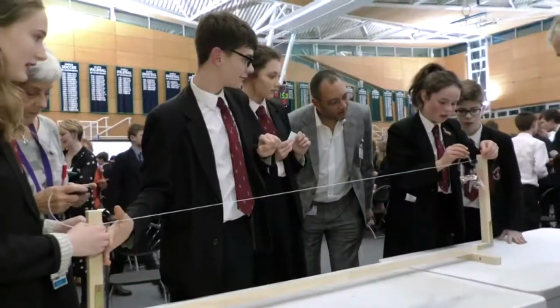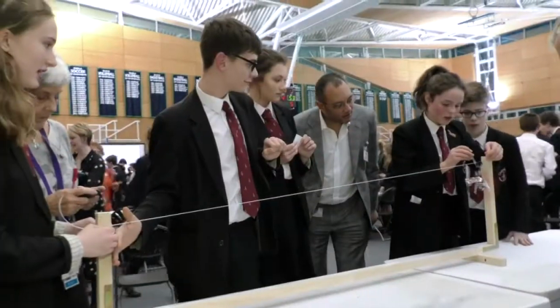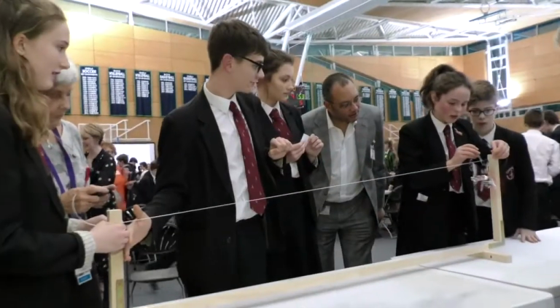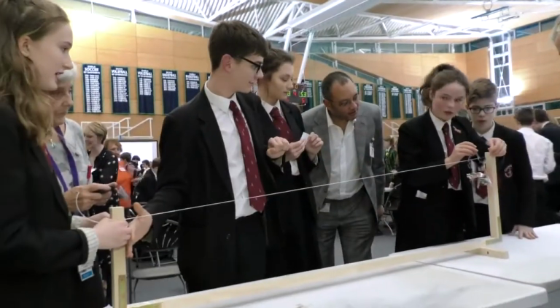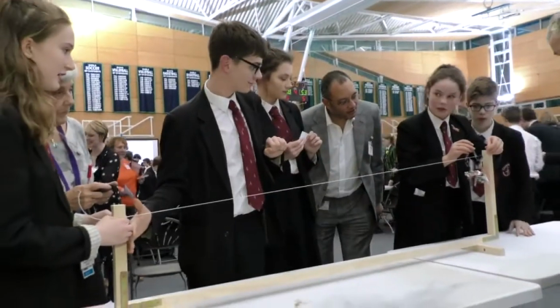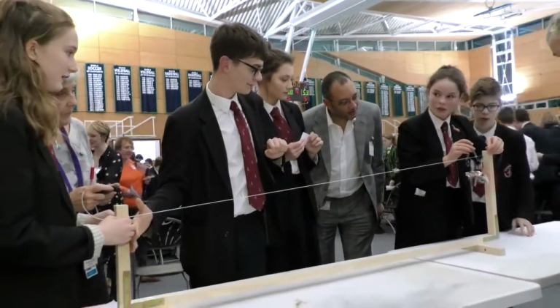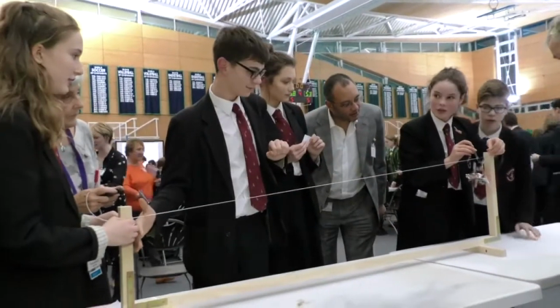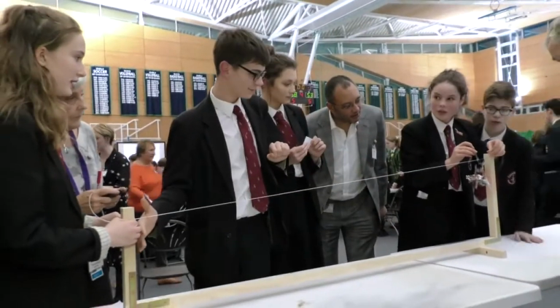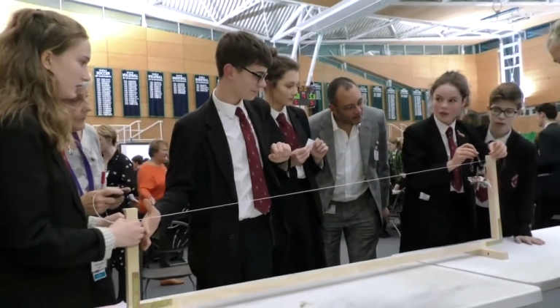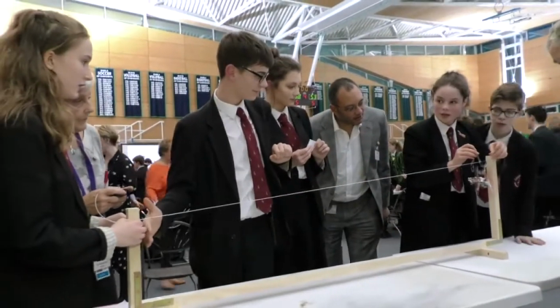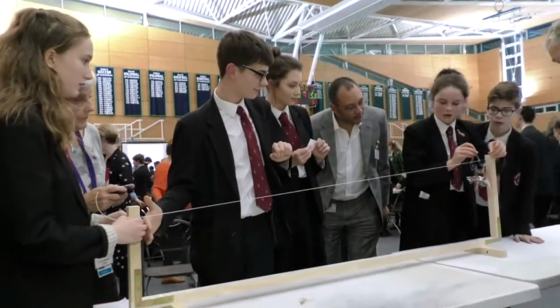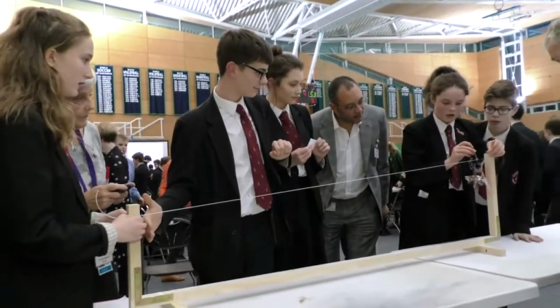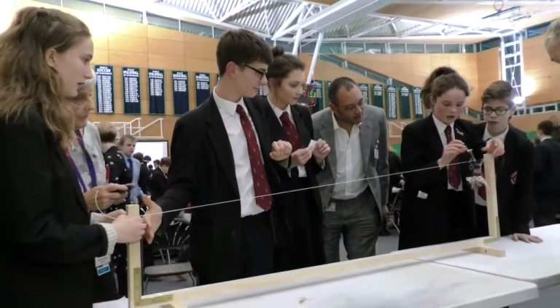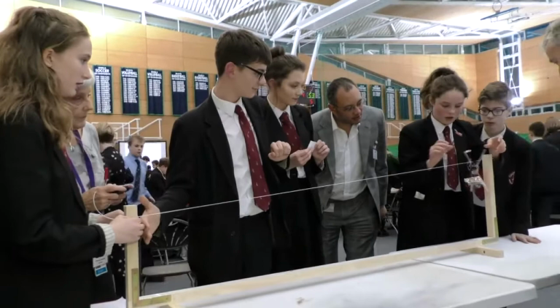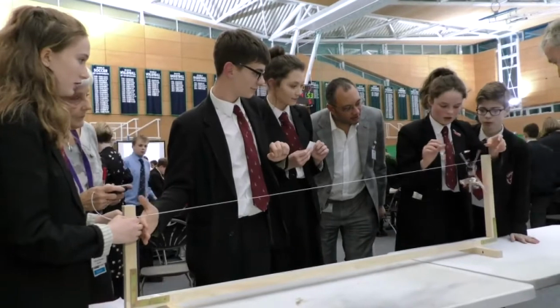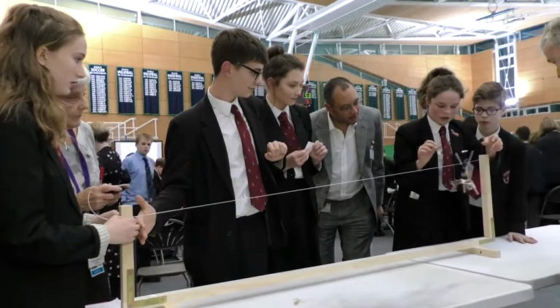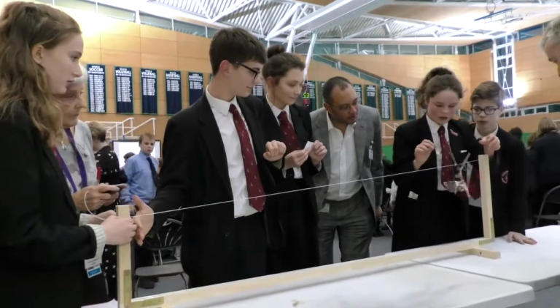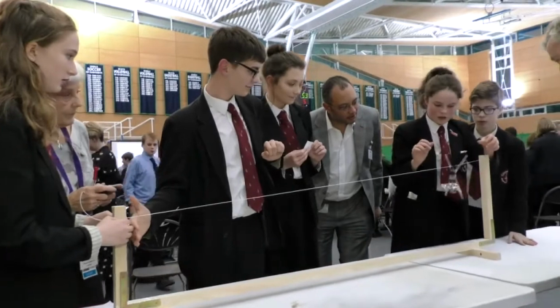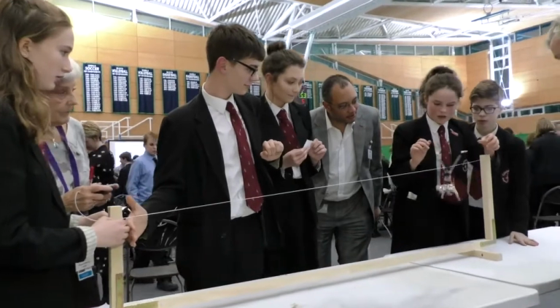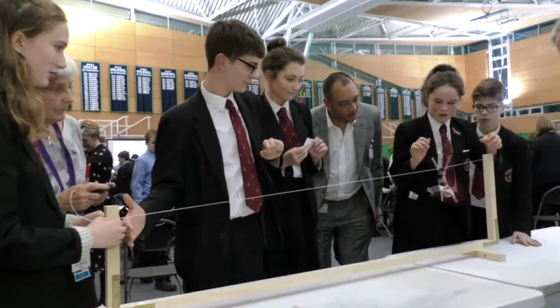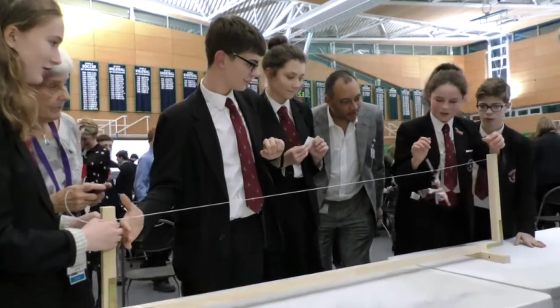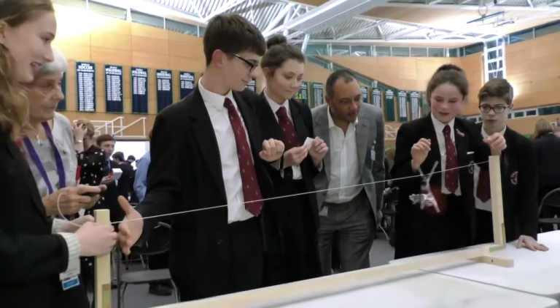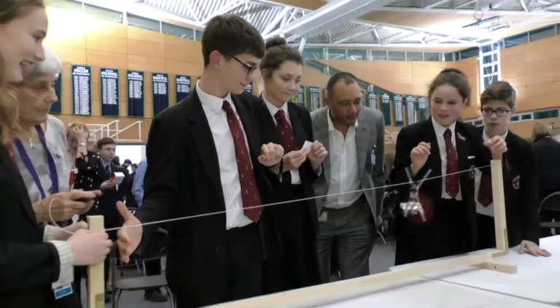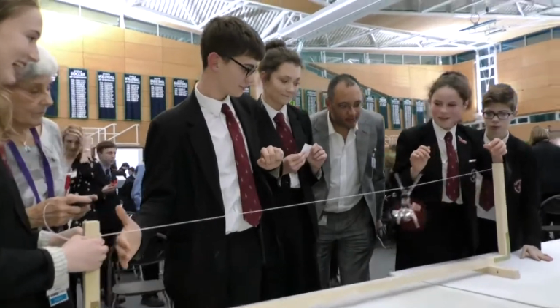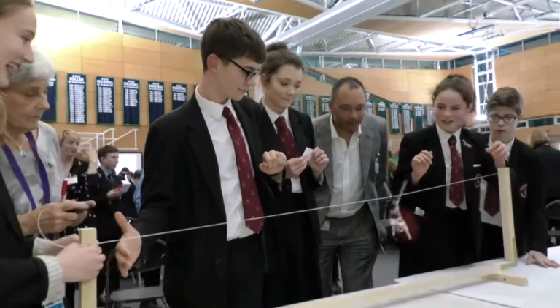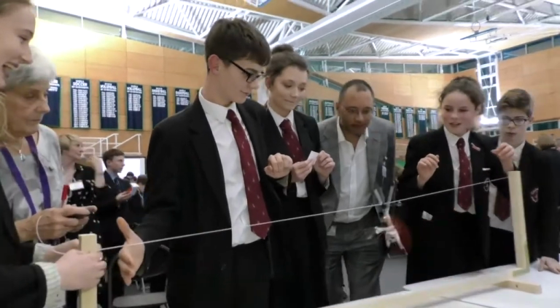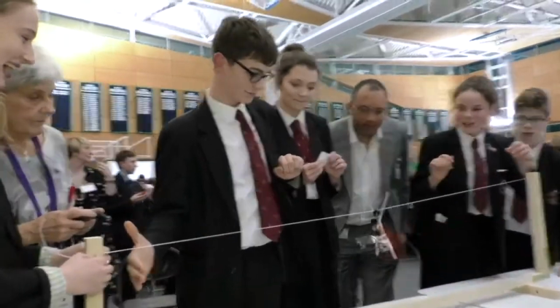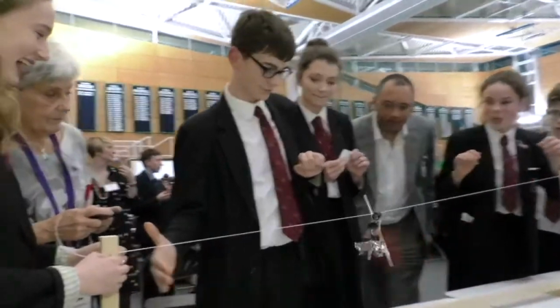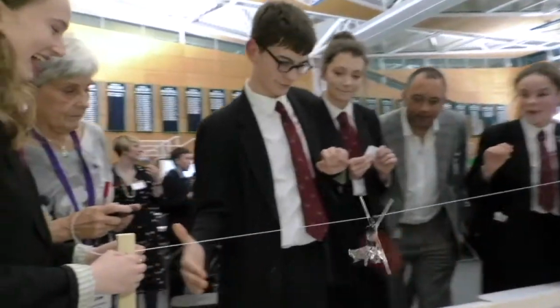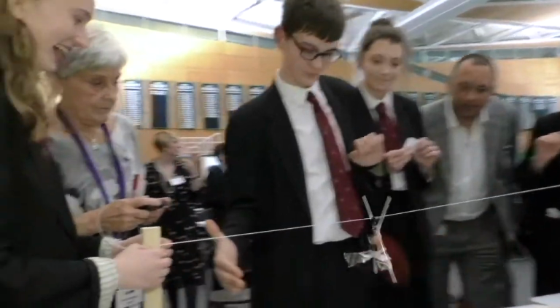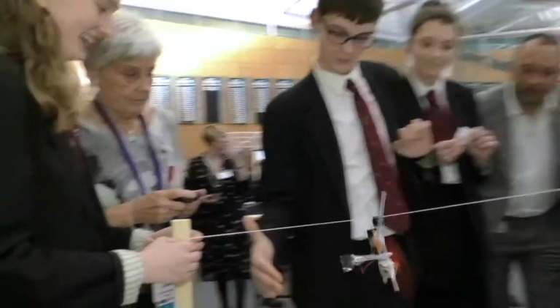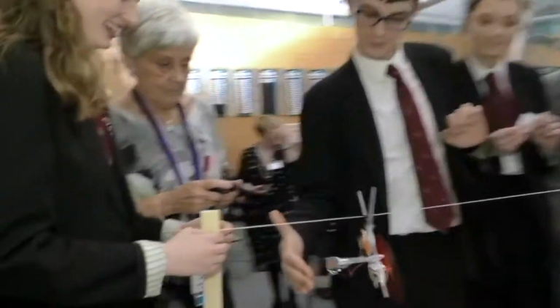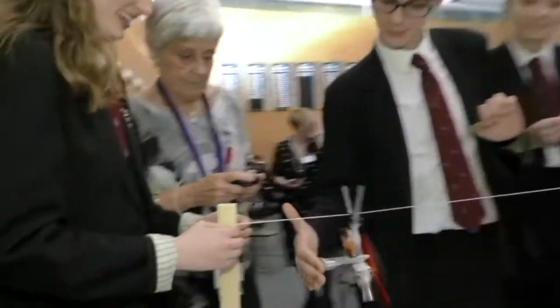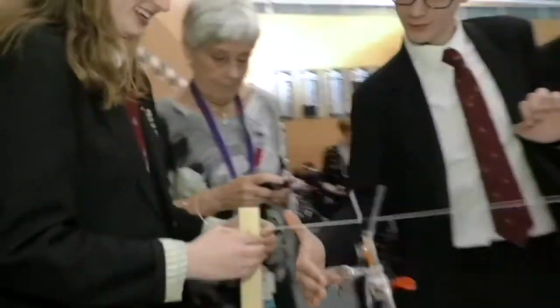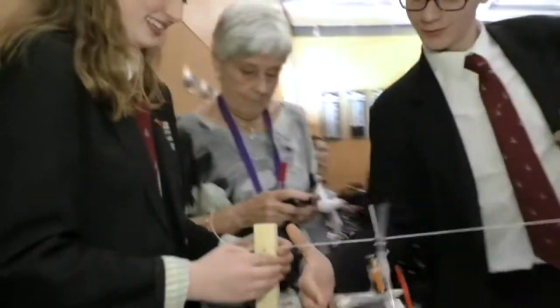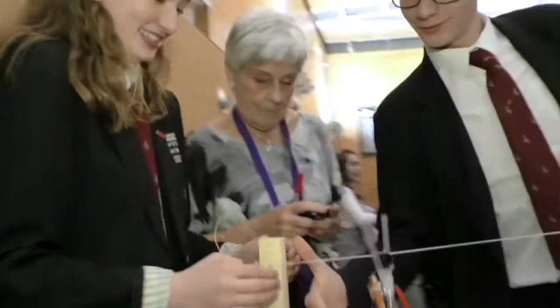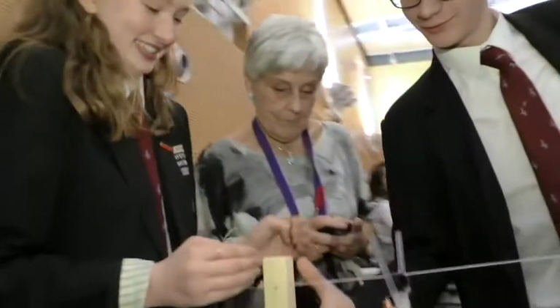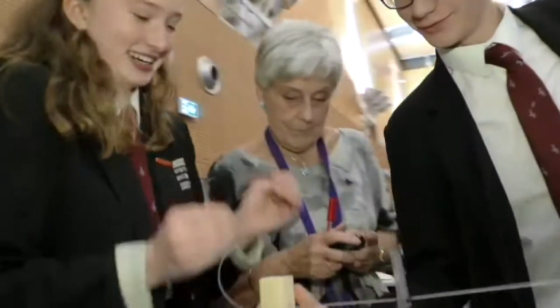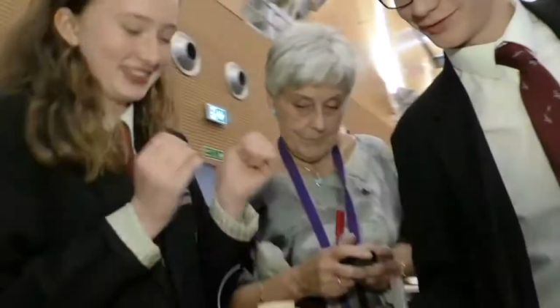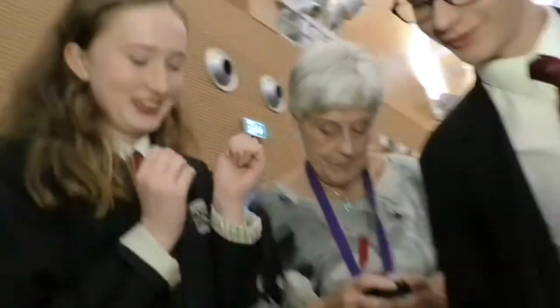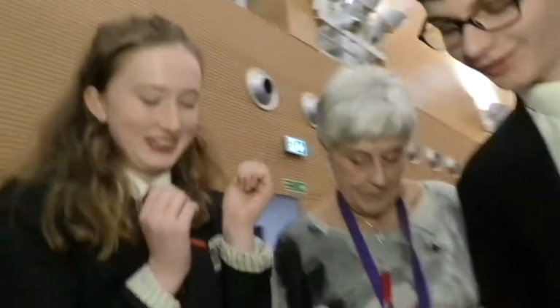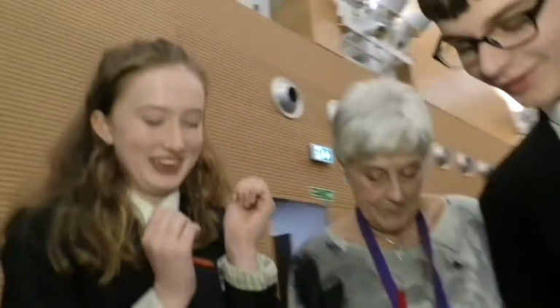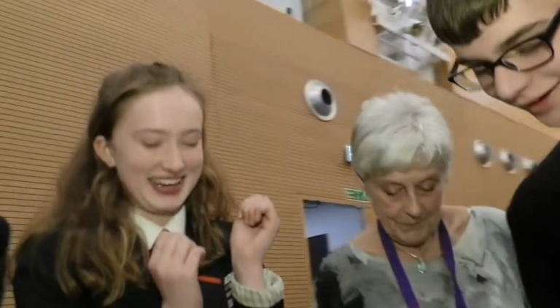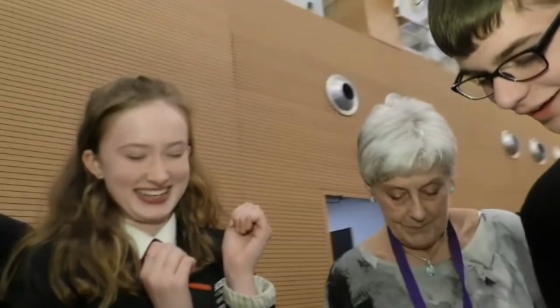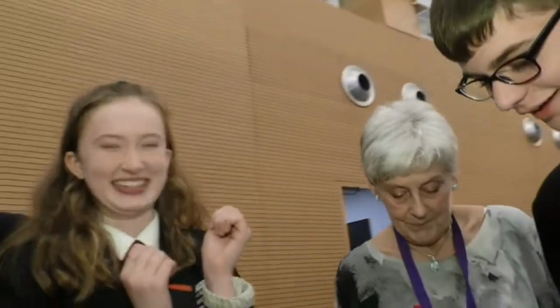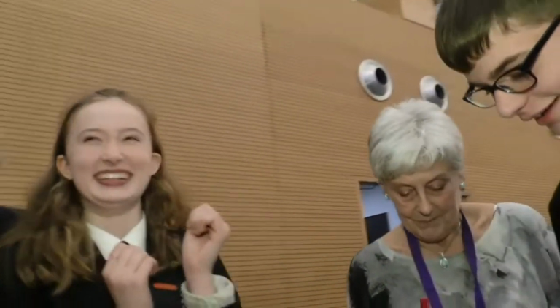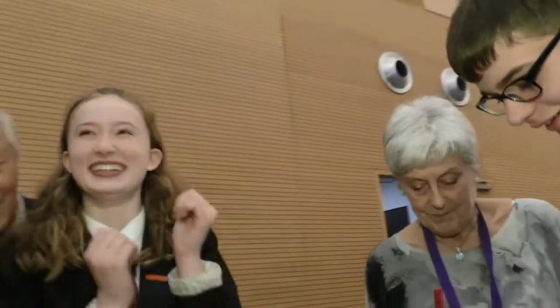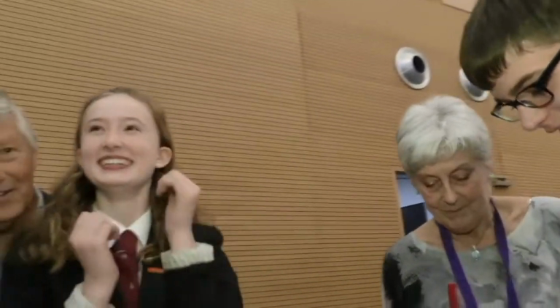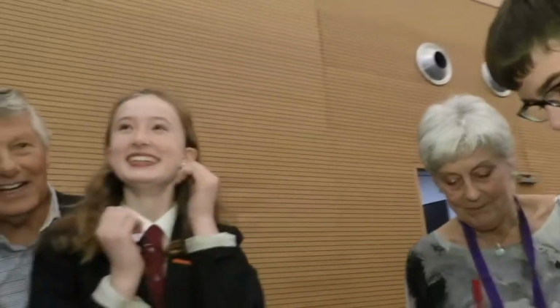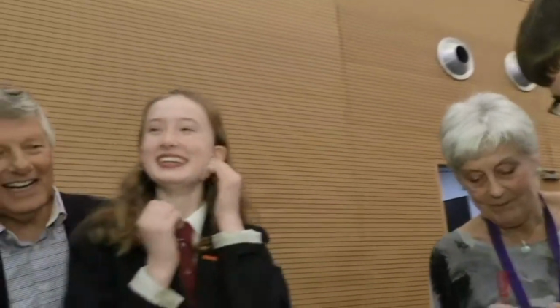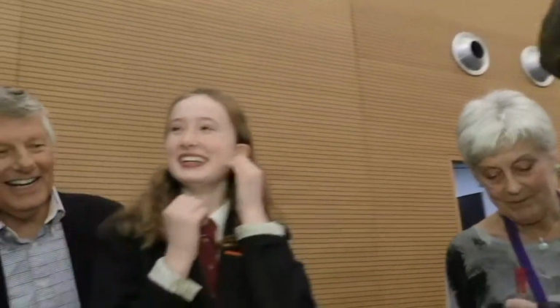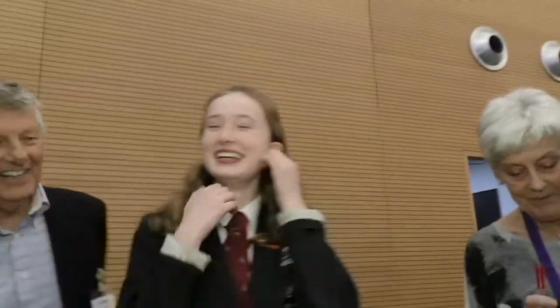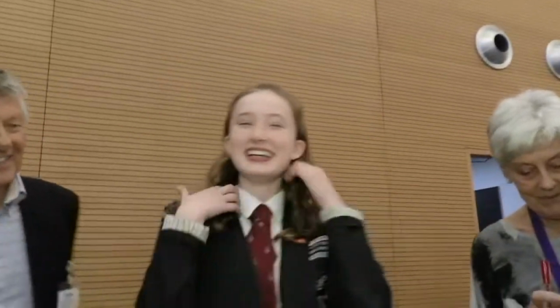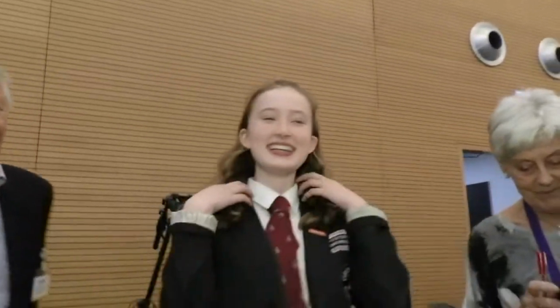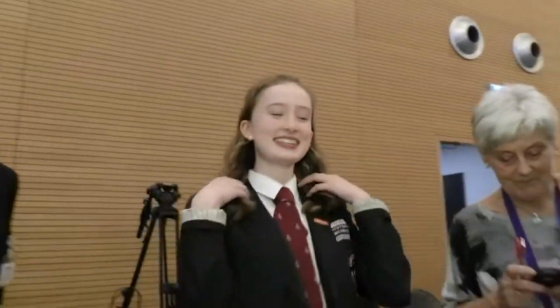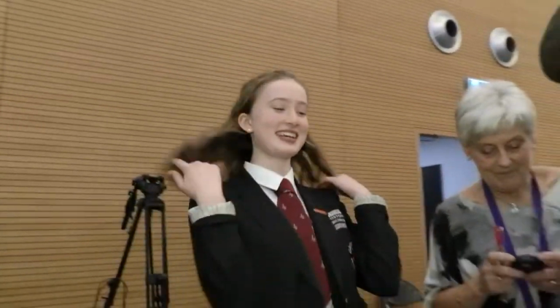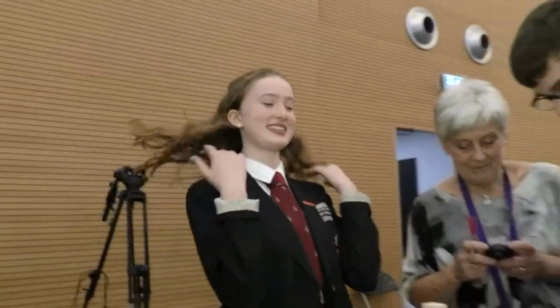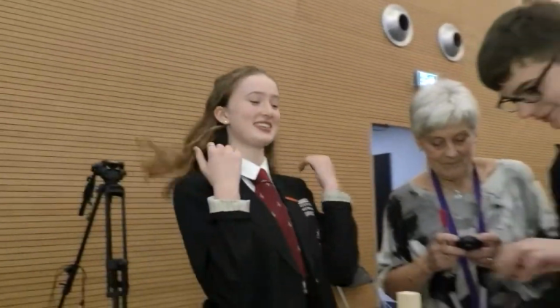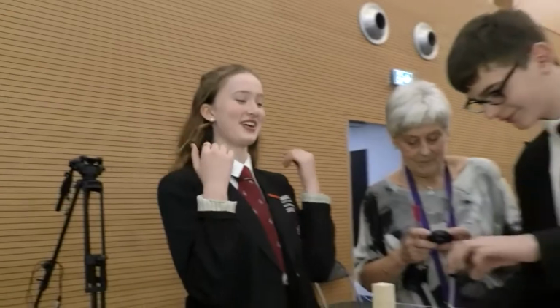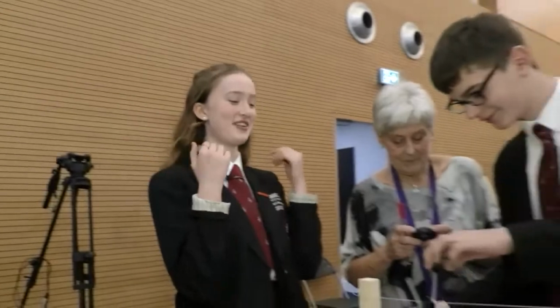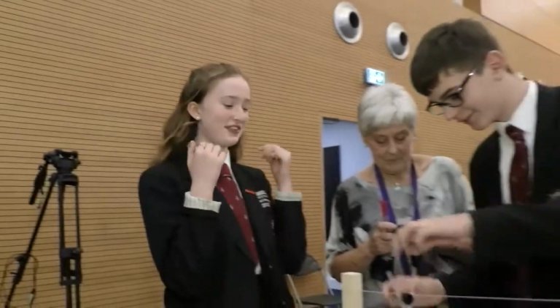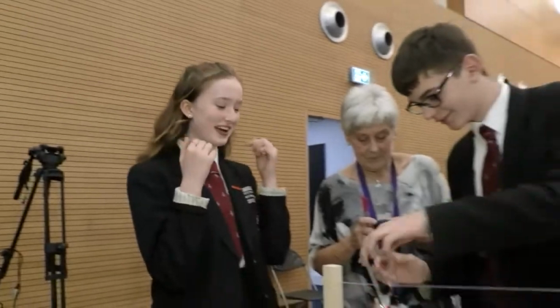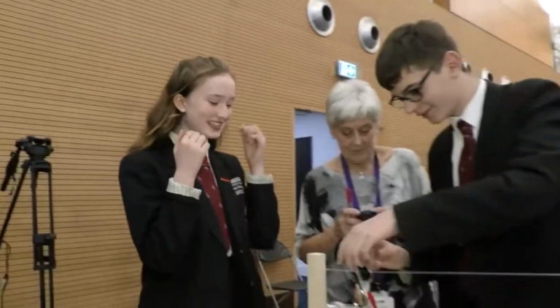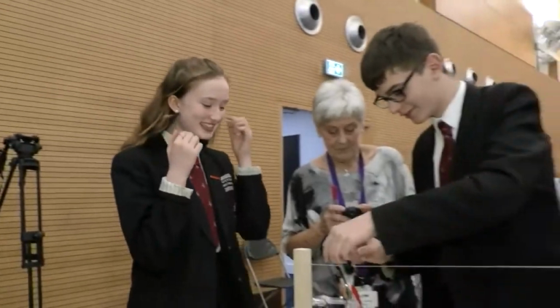Okay, you ready? Three, two, one. It's actually quite fast.